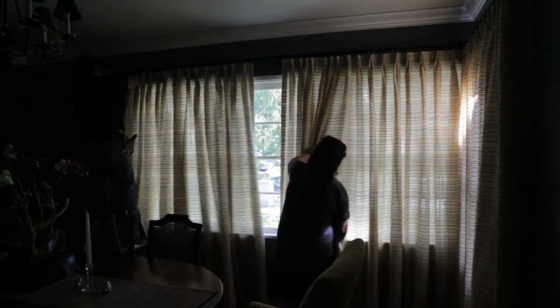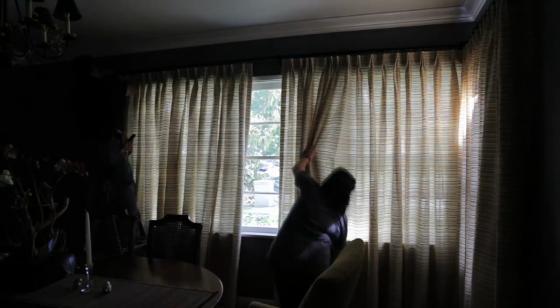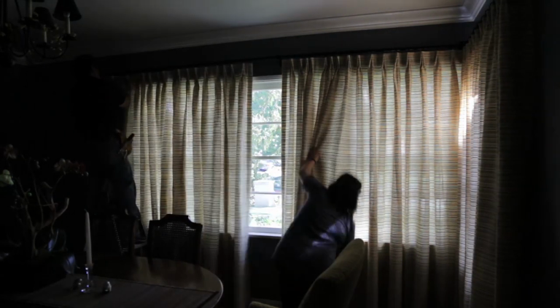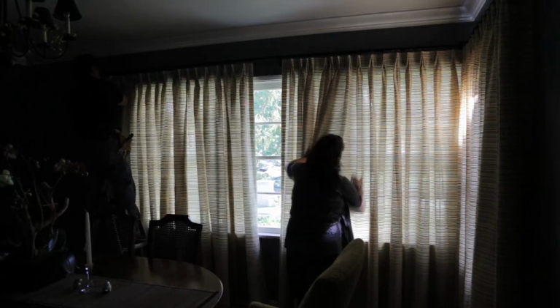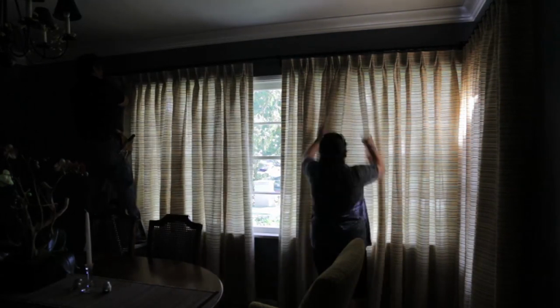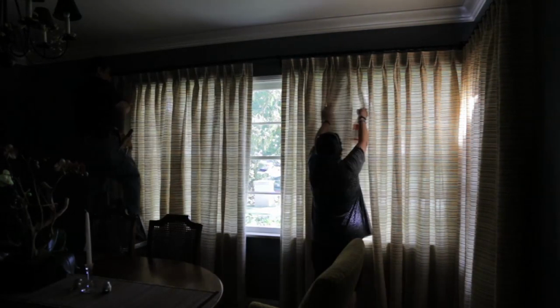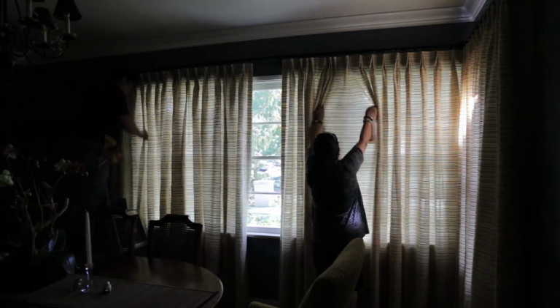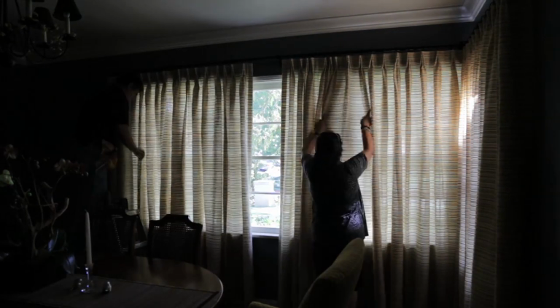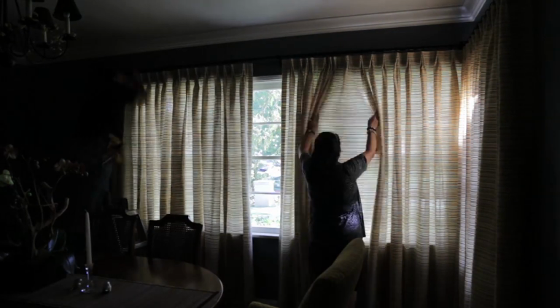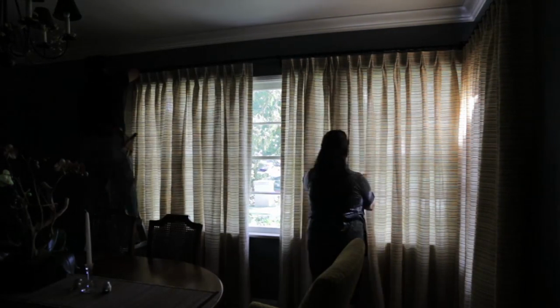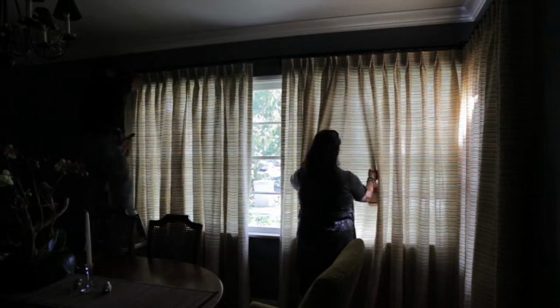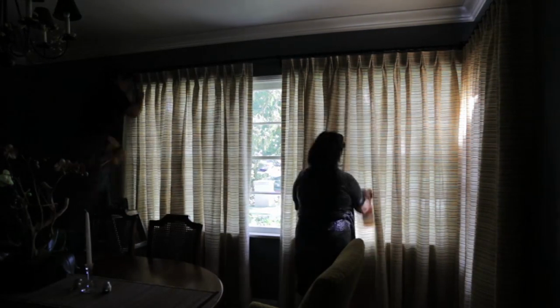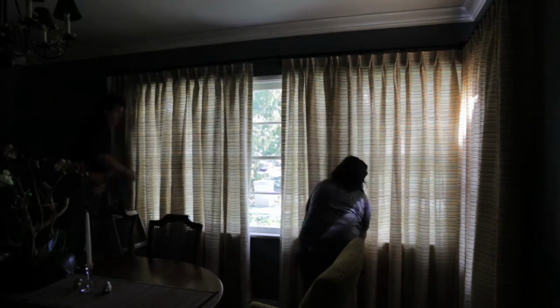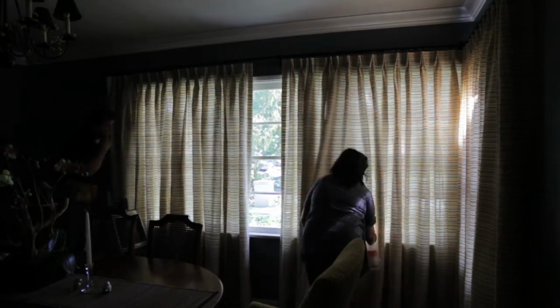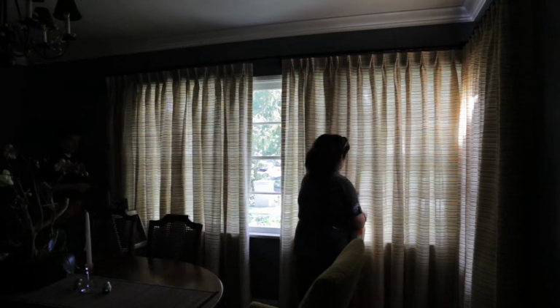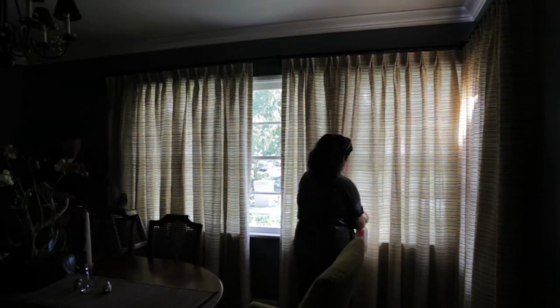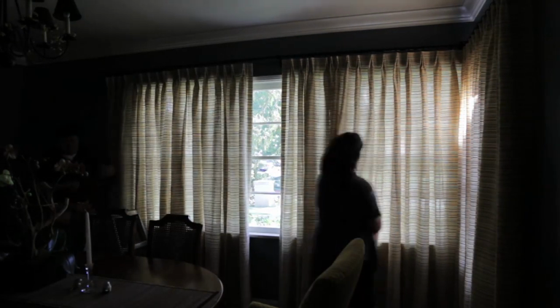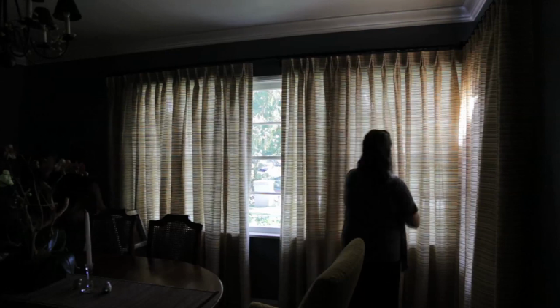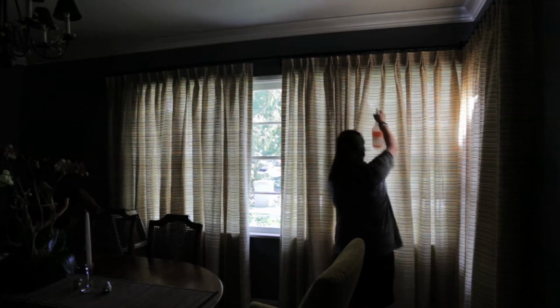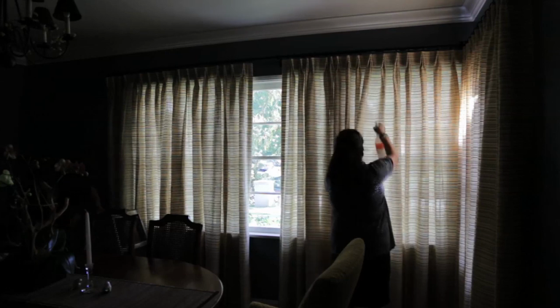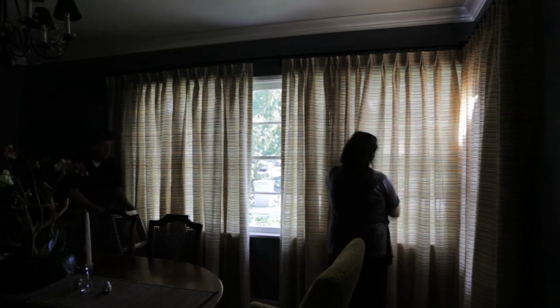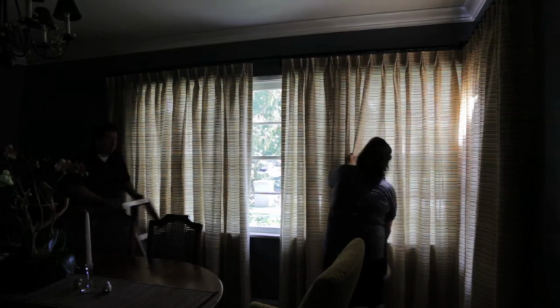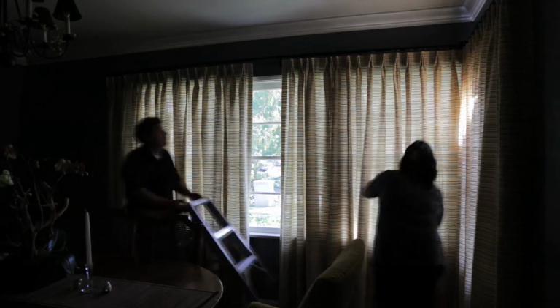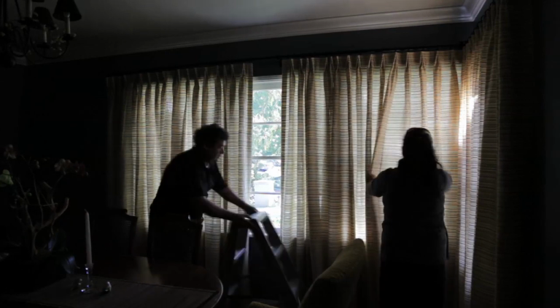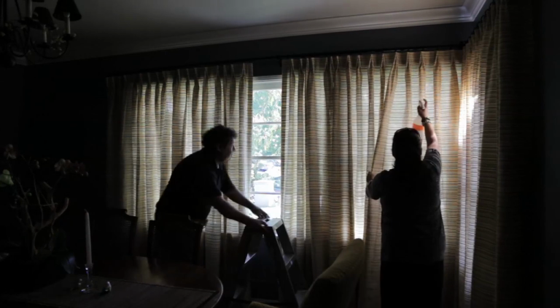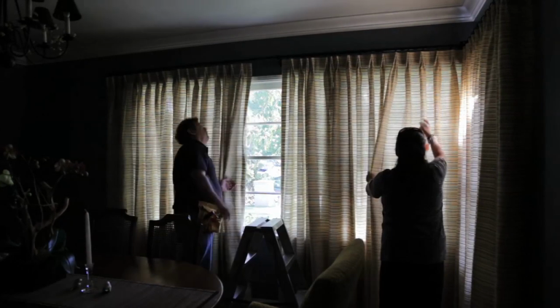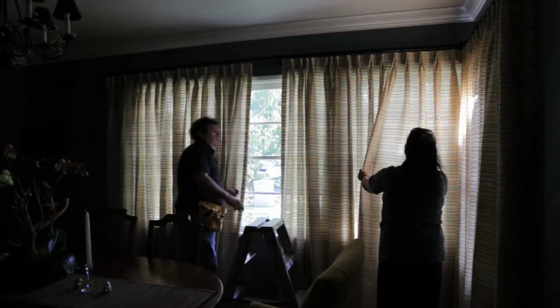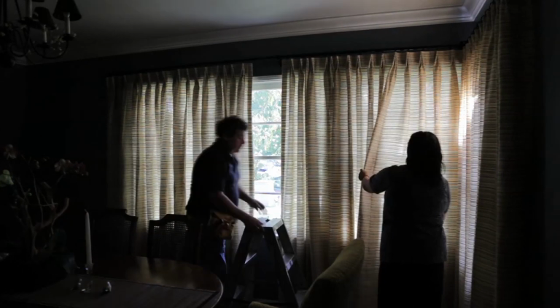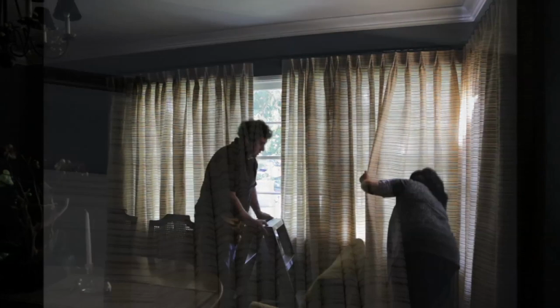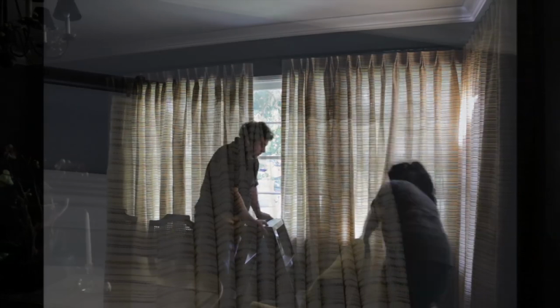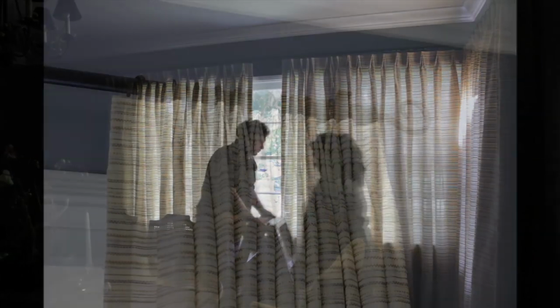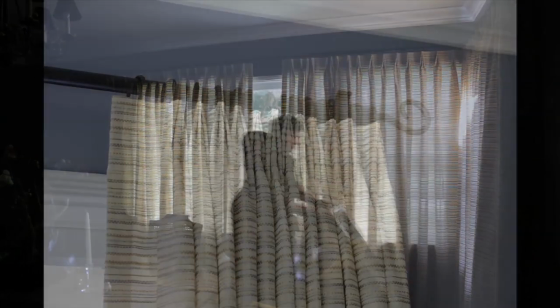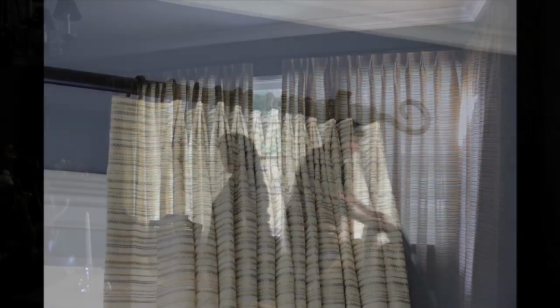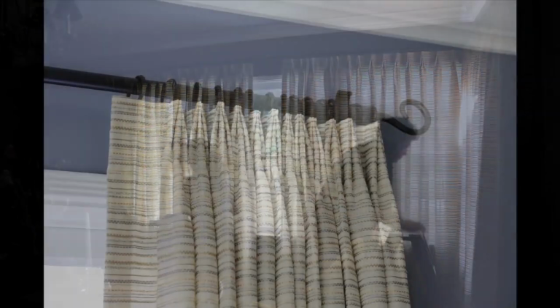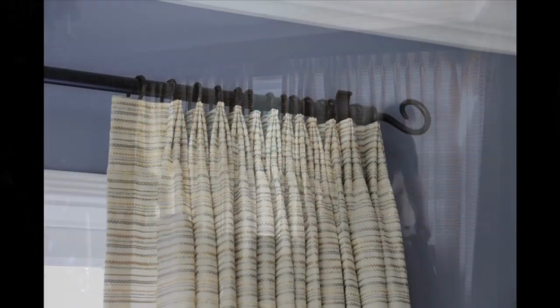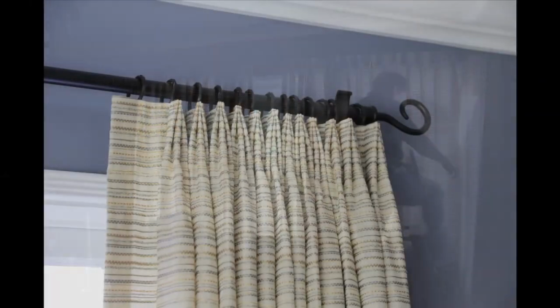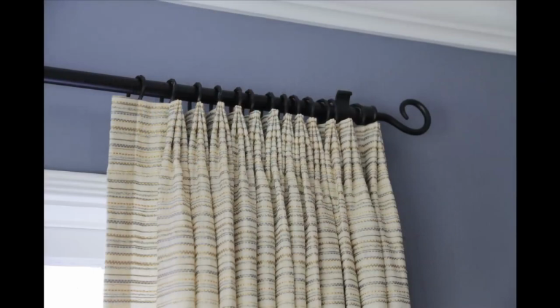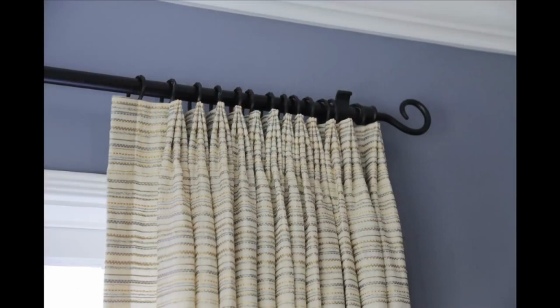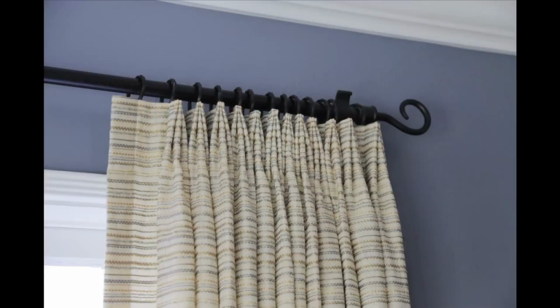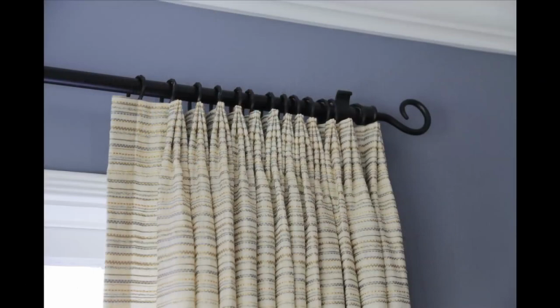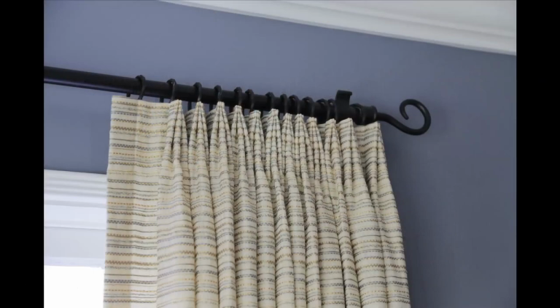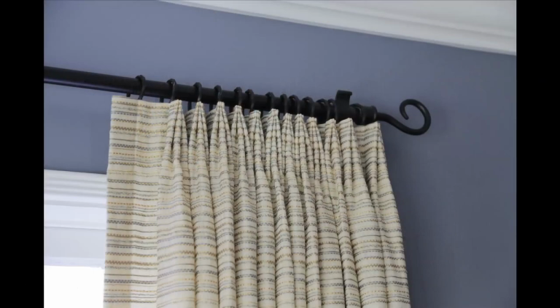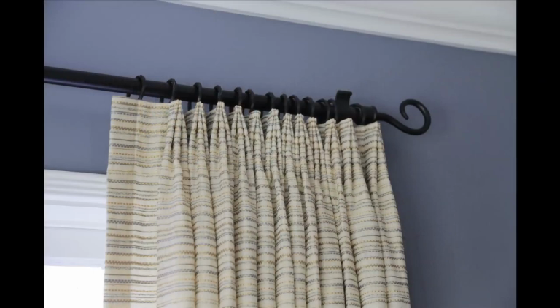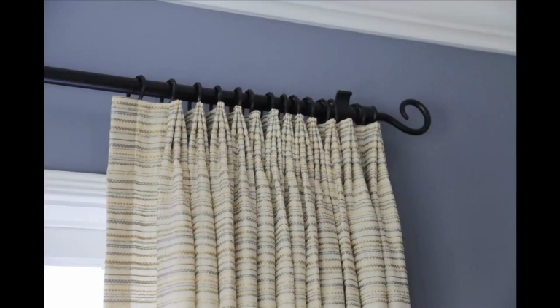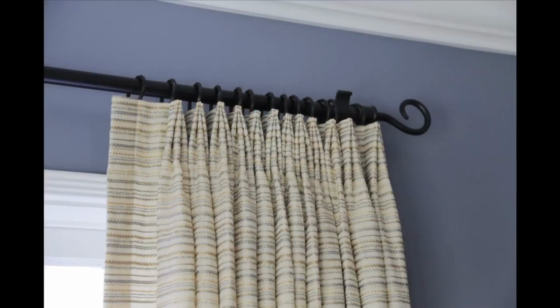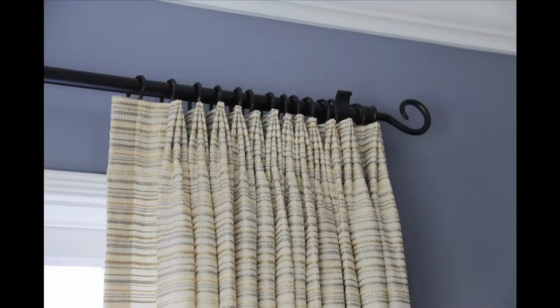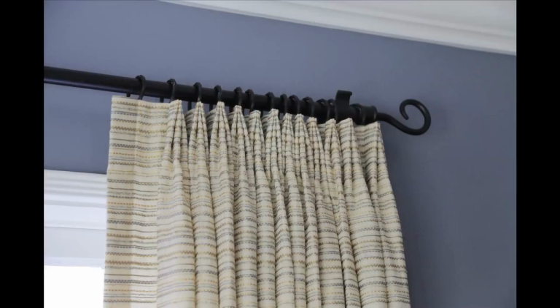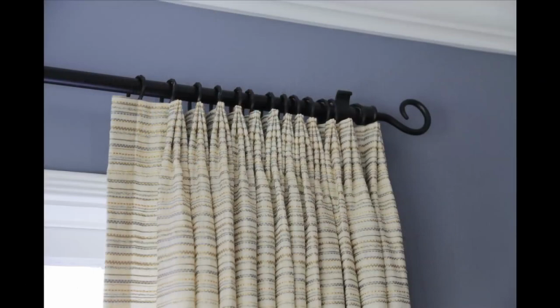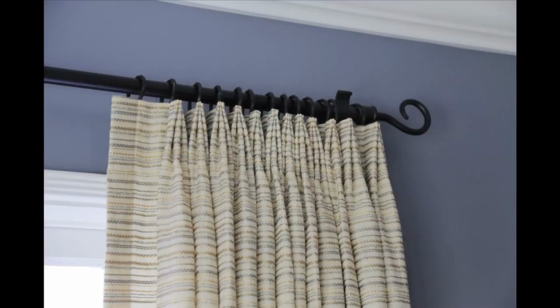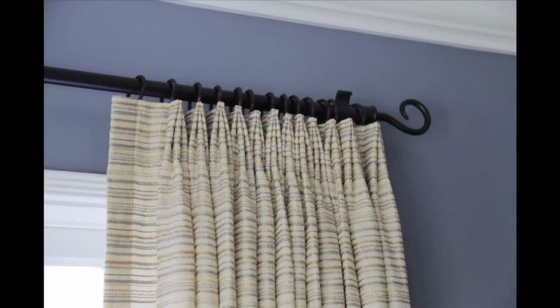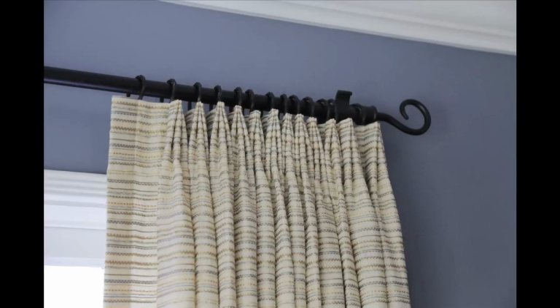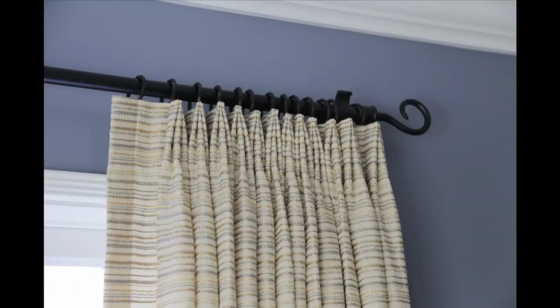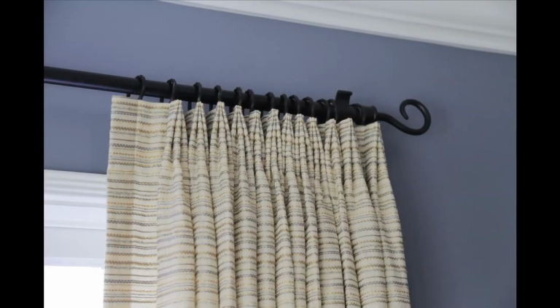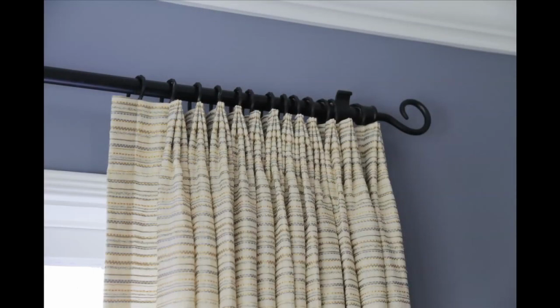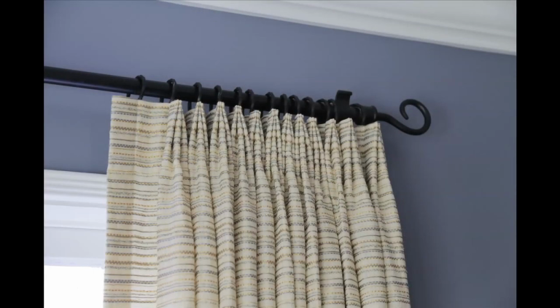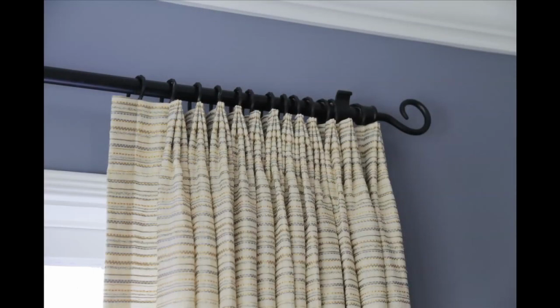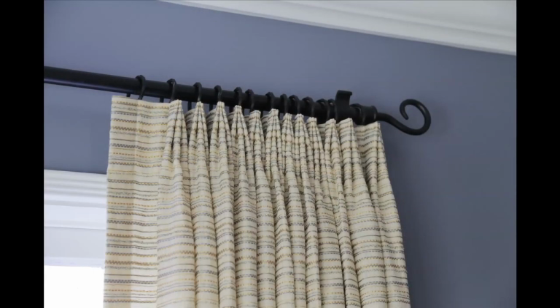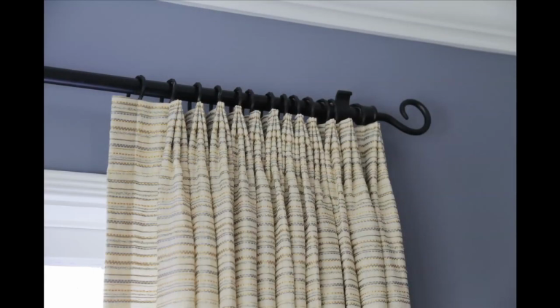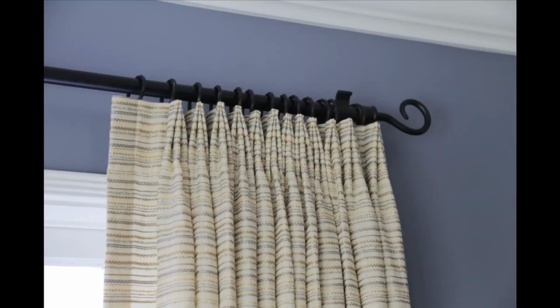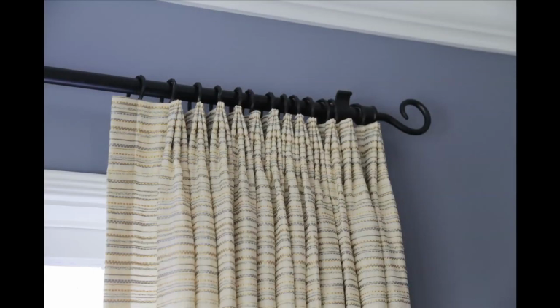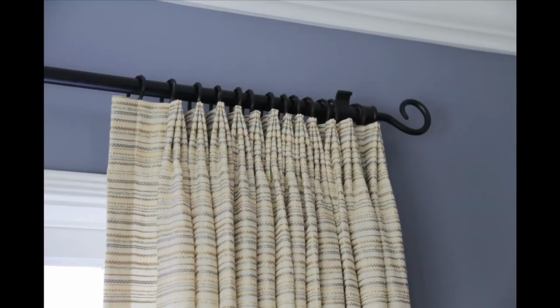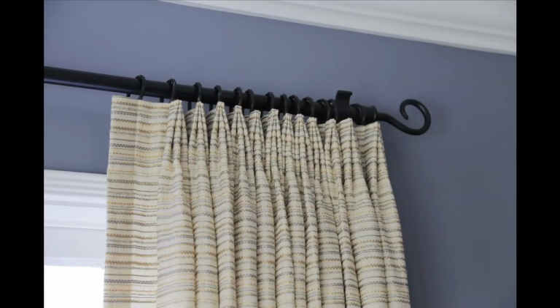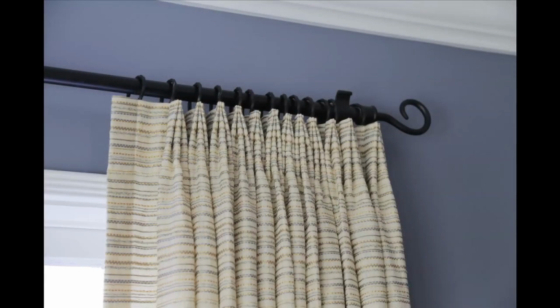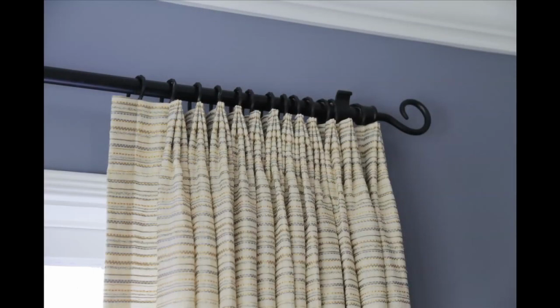Again, a 200% fullness was used. Fullness is determined by the distance between the pleats.